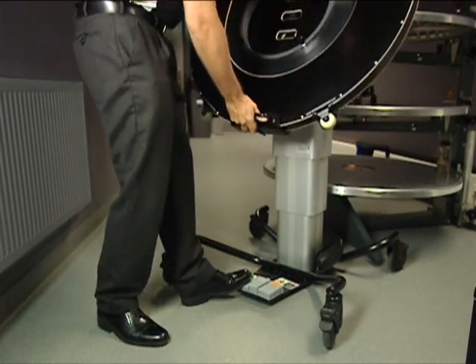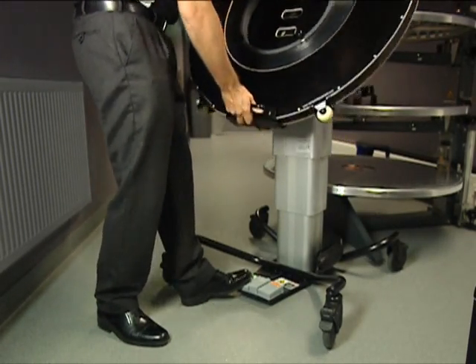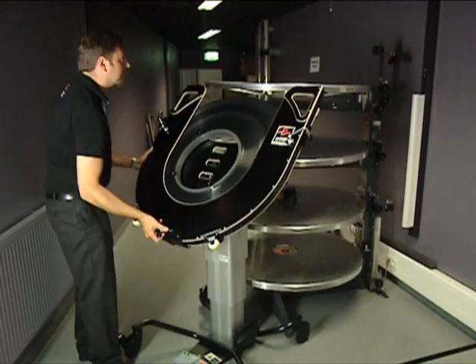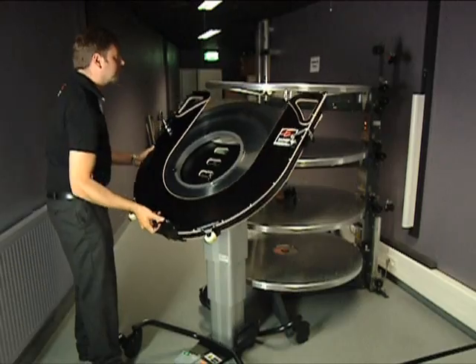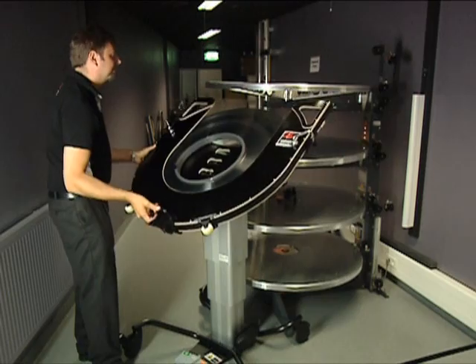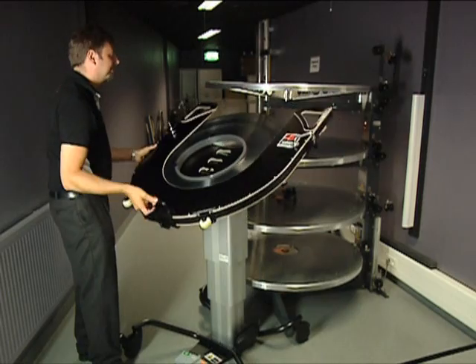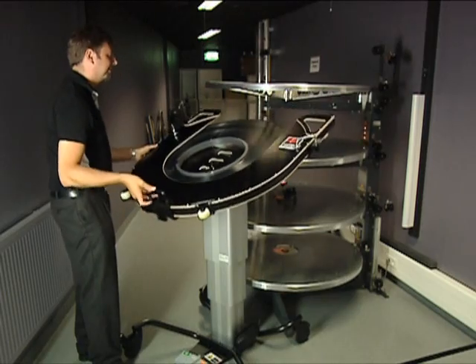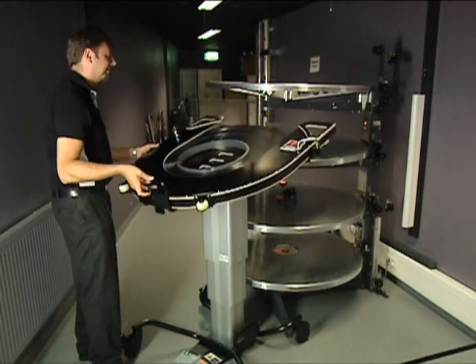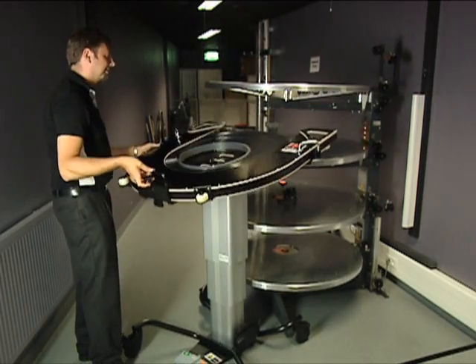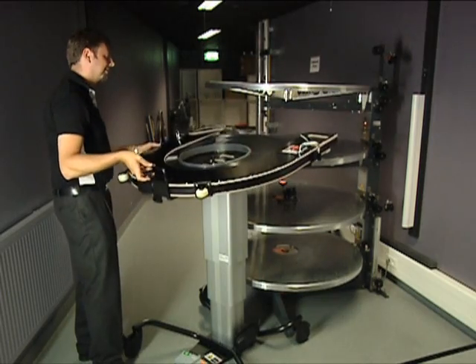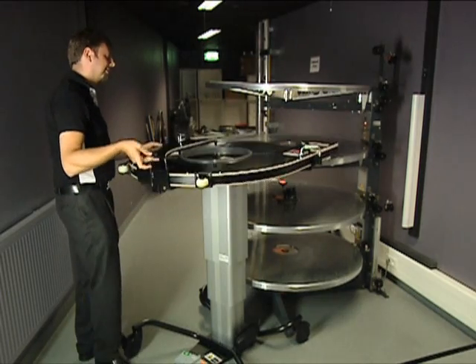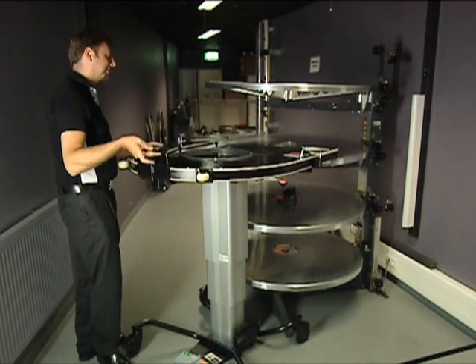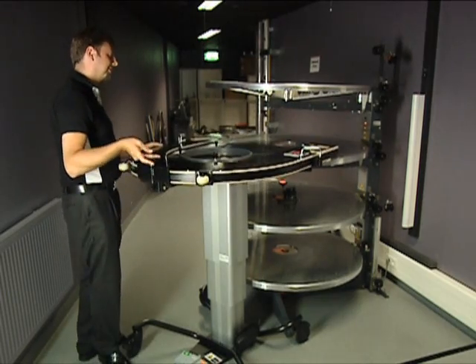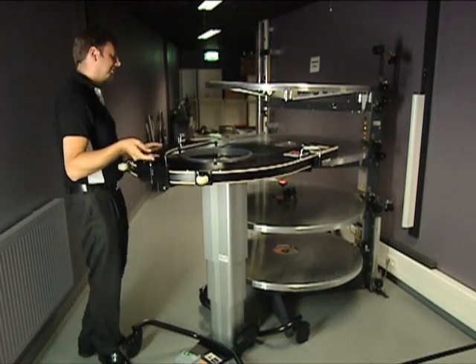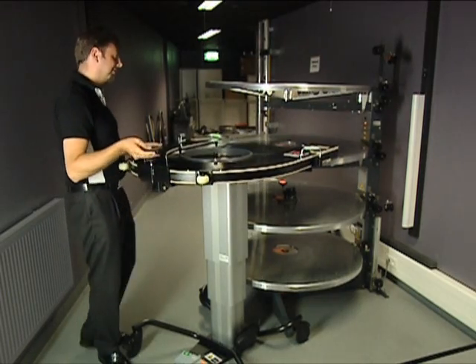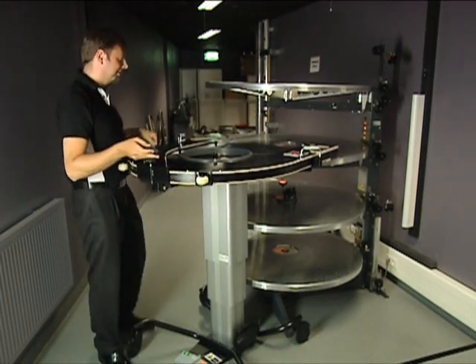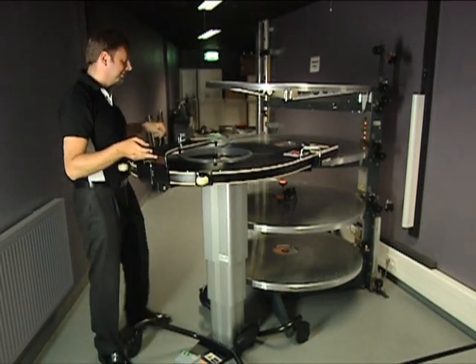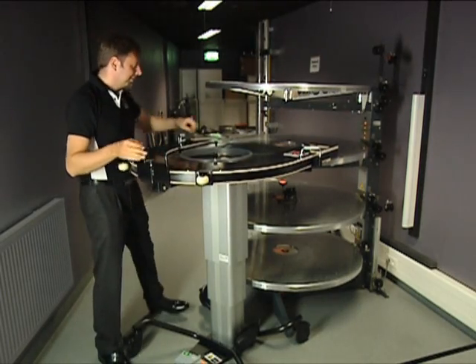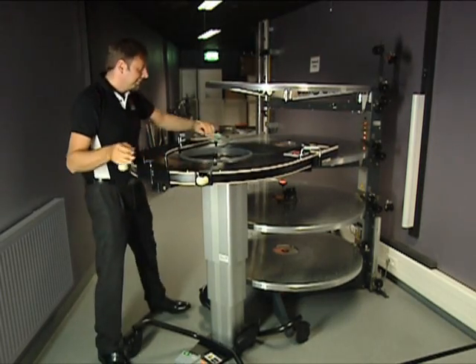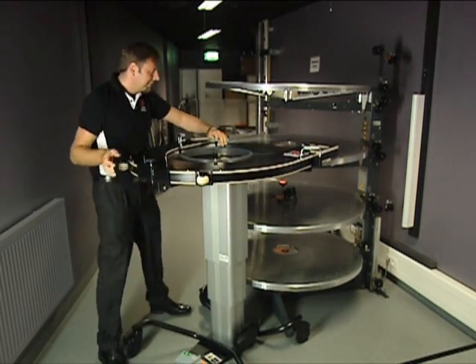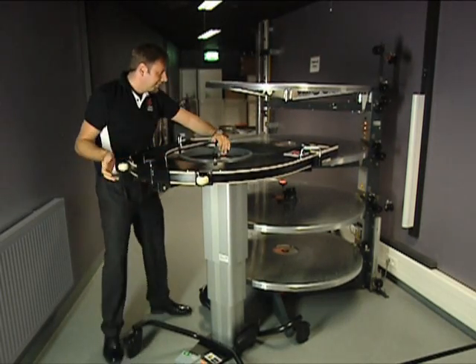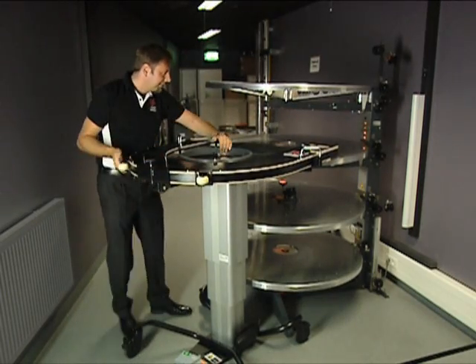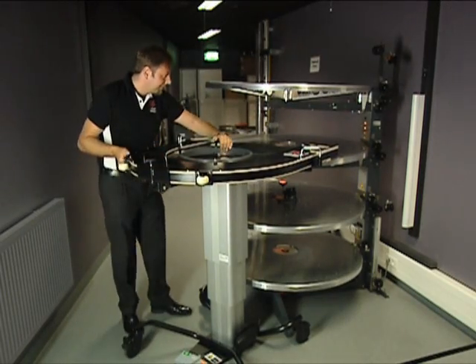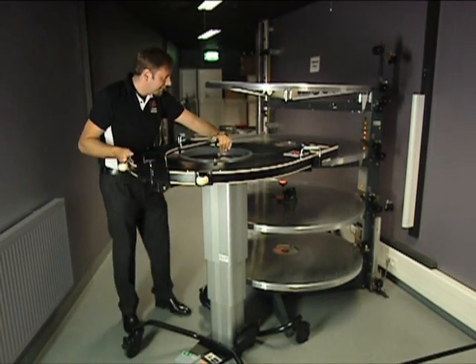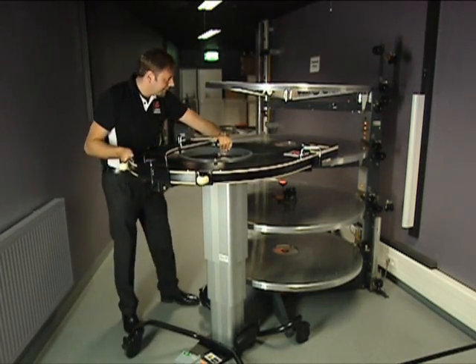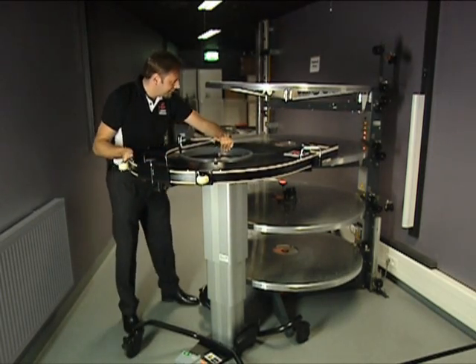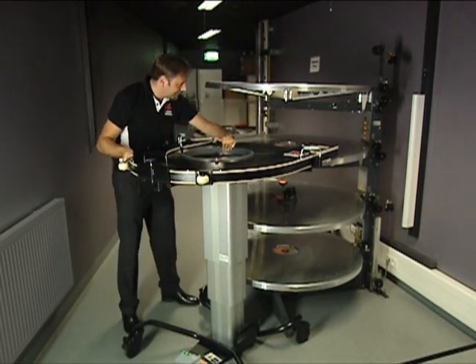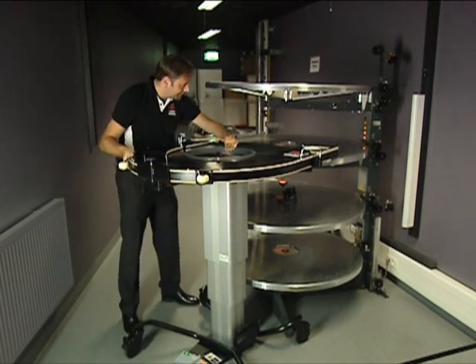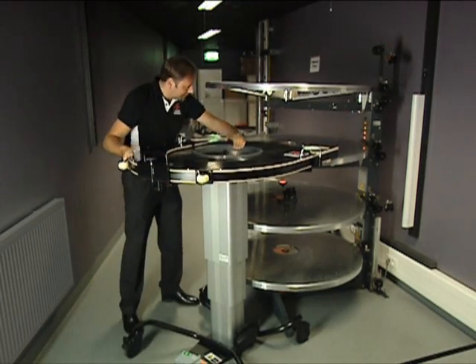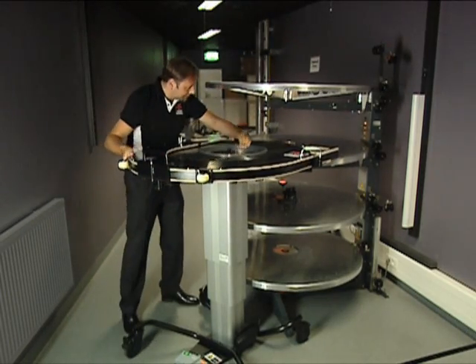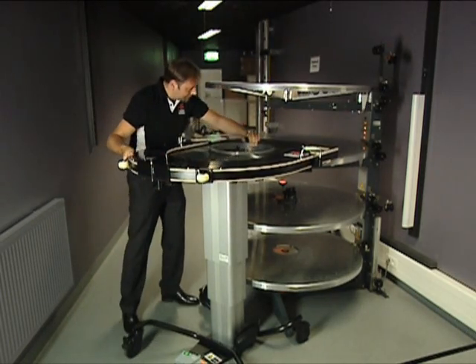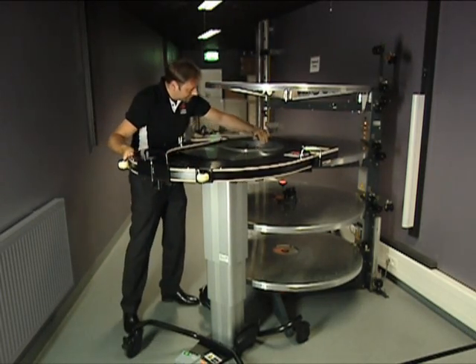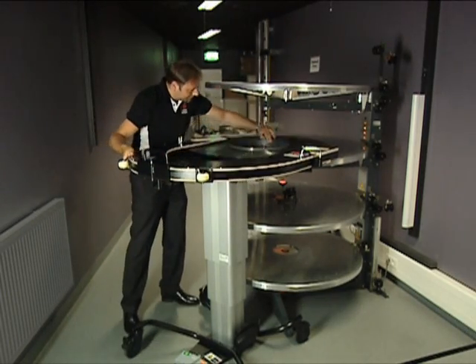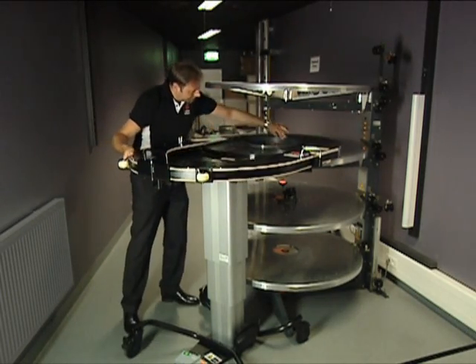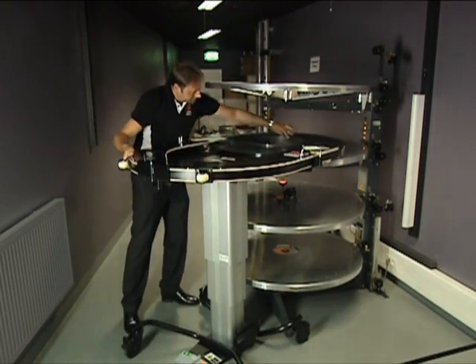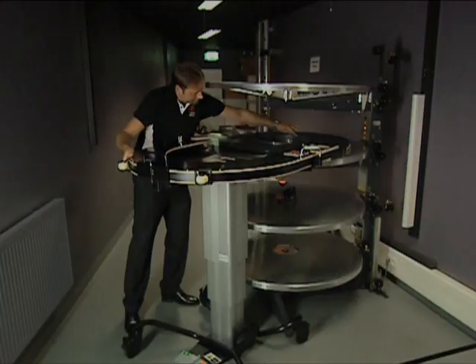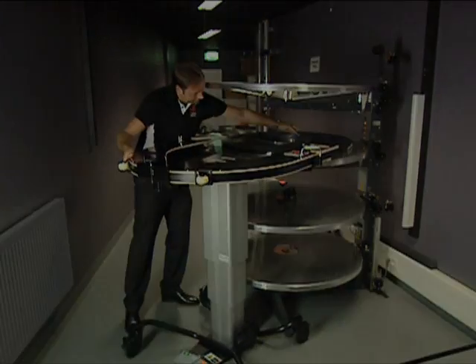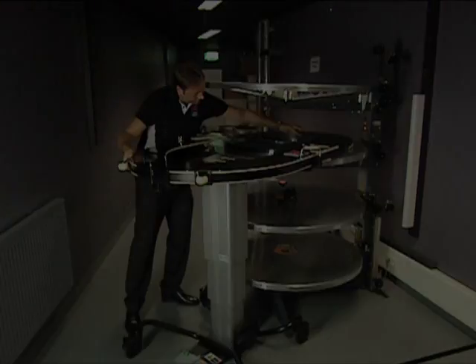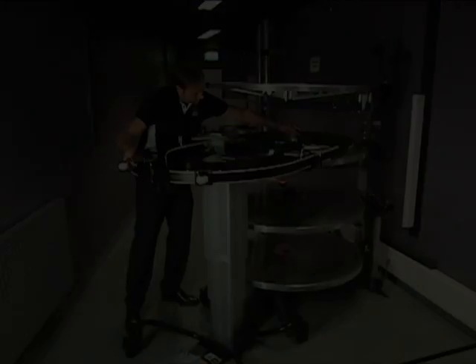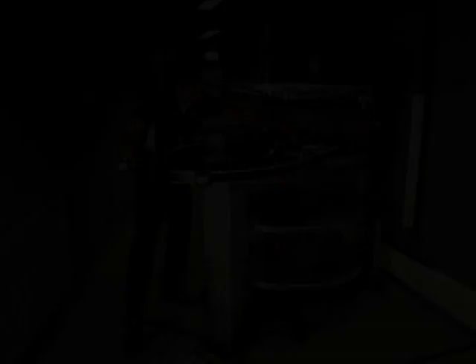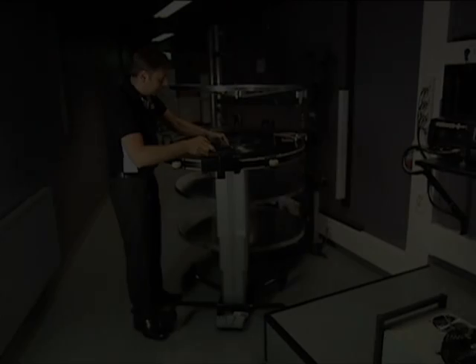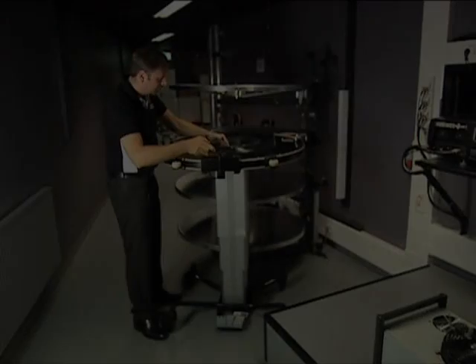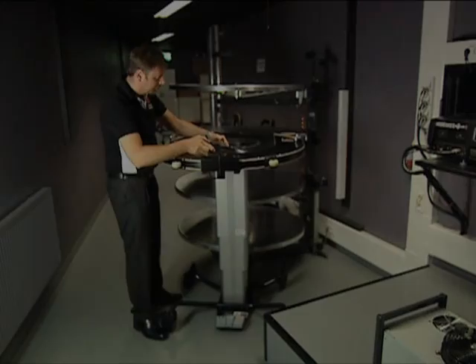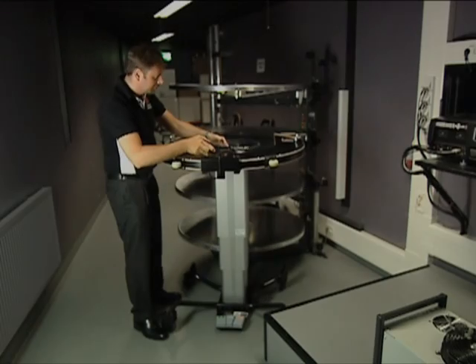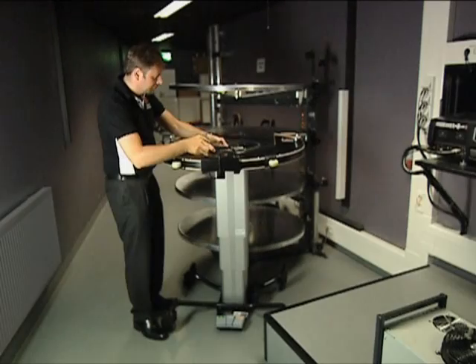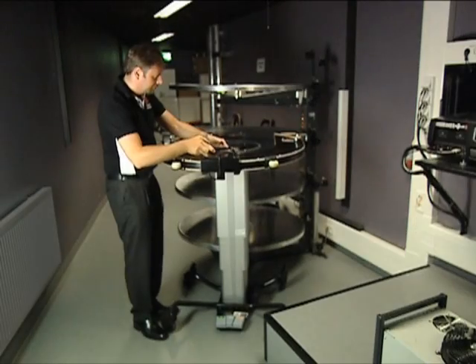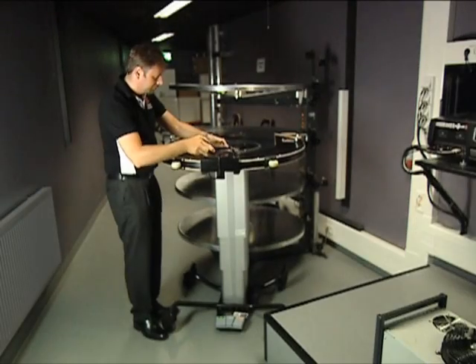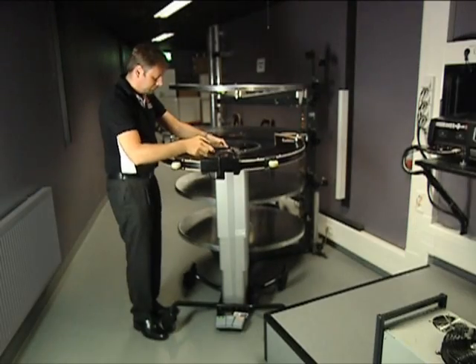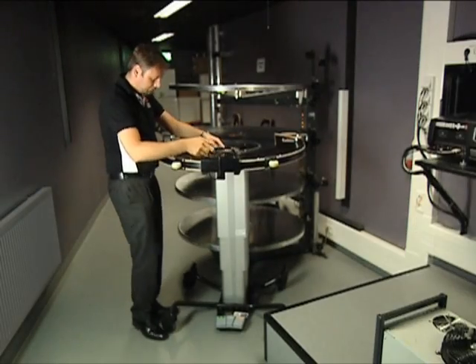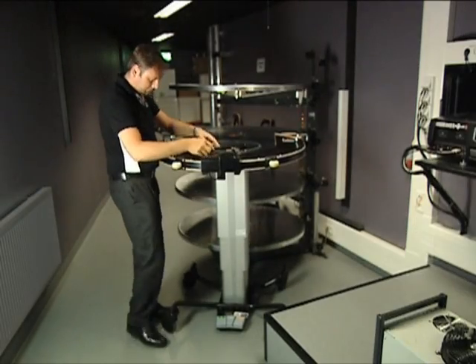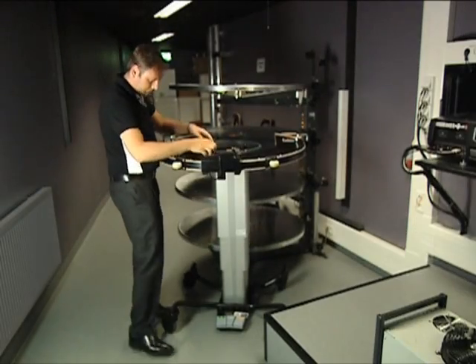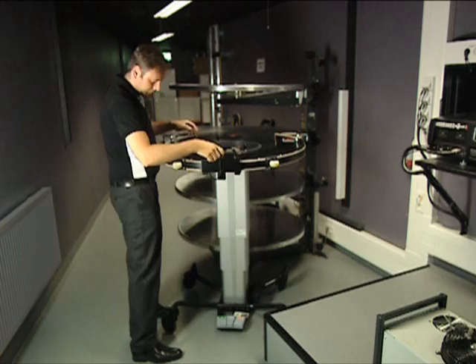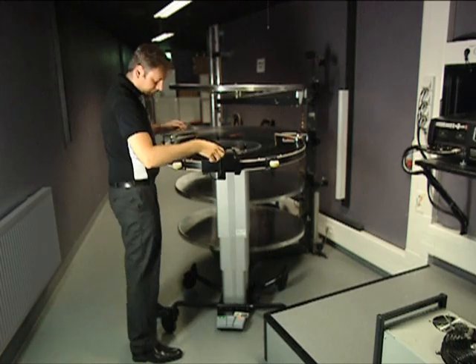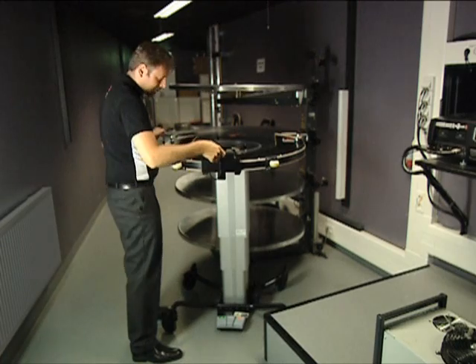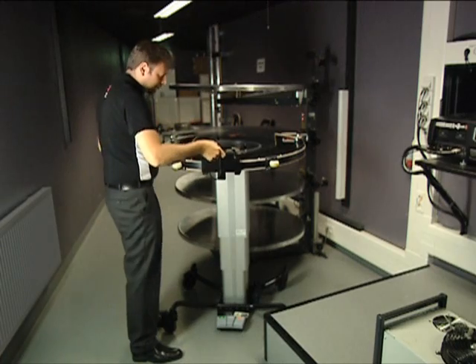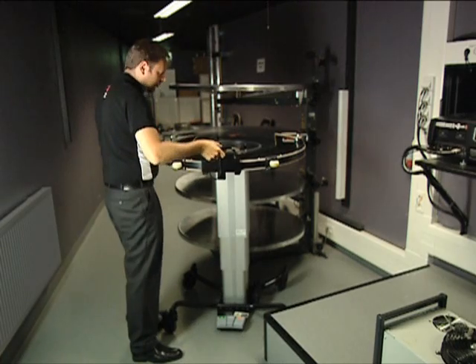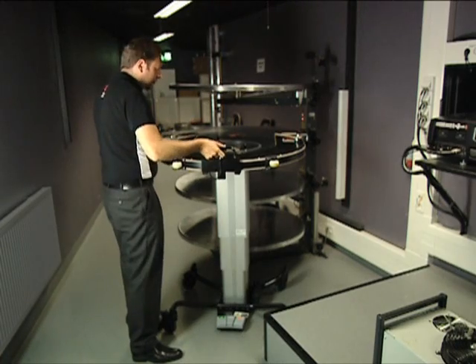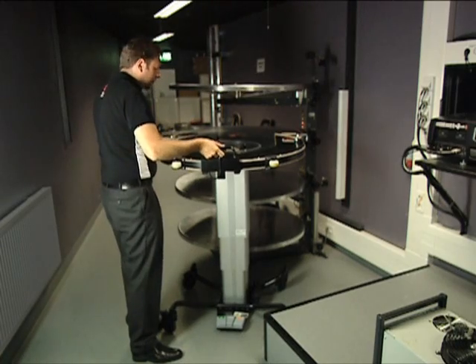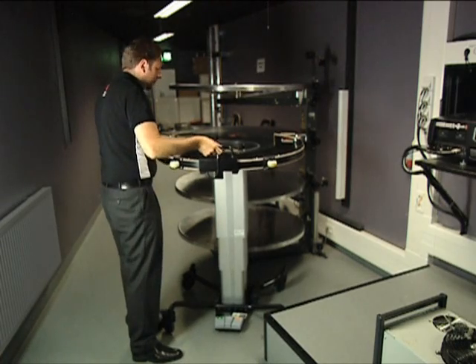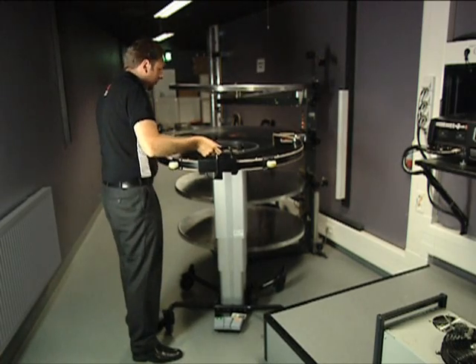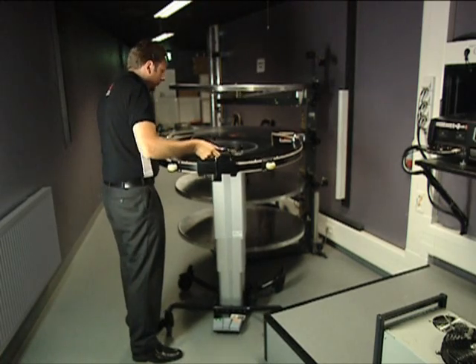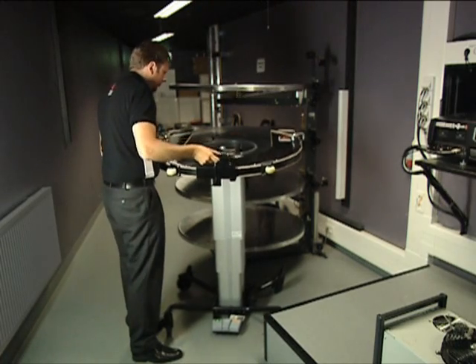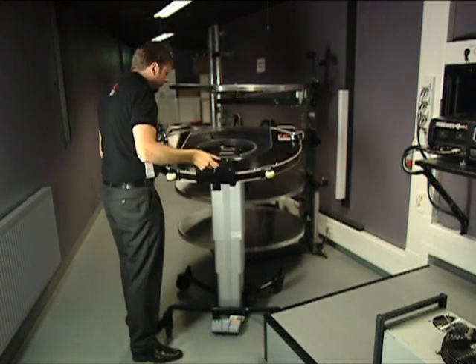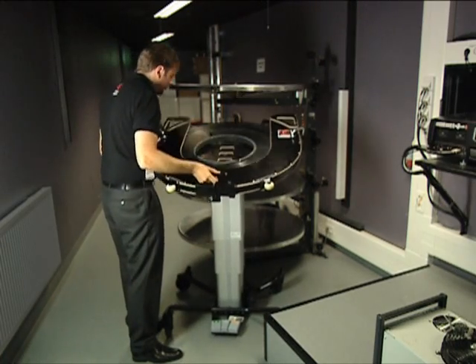This film lift system is appropriate for active cinemas where high demands on function, safety, and availability need to be lived up to.